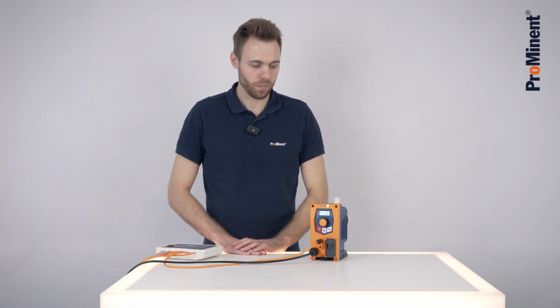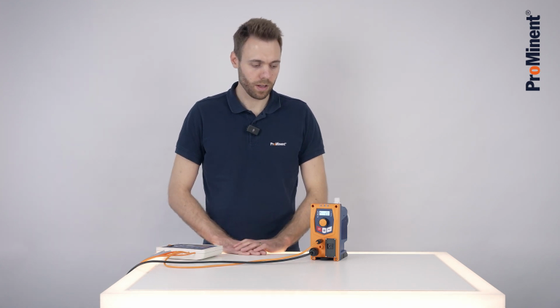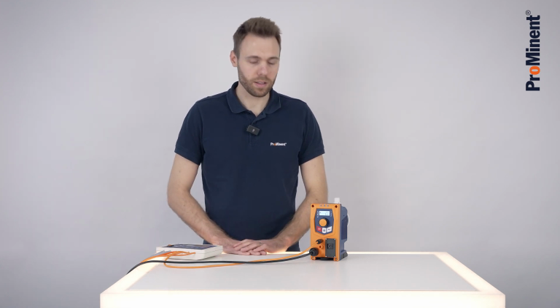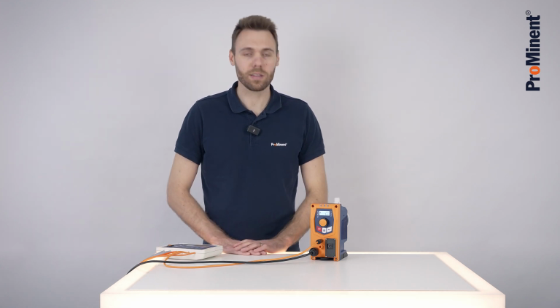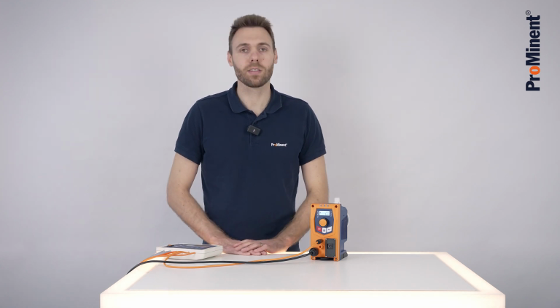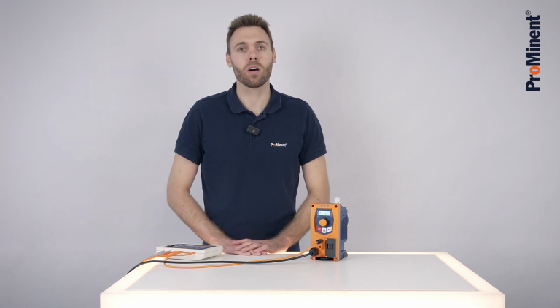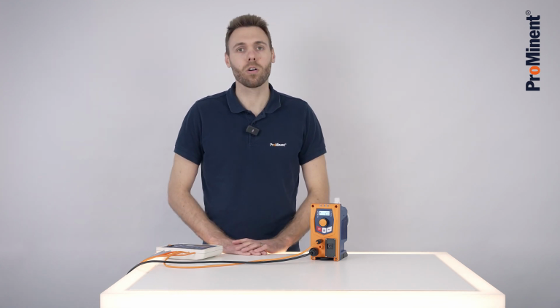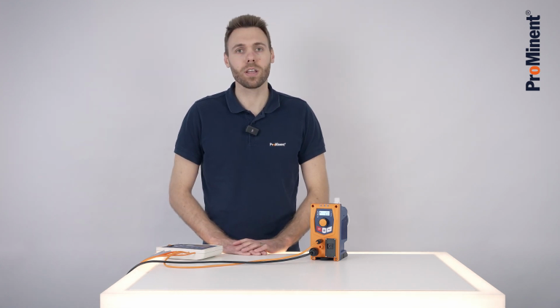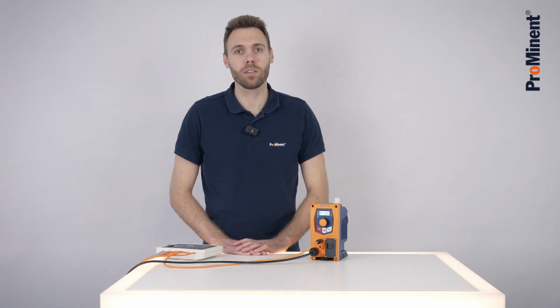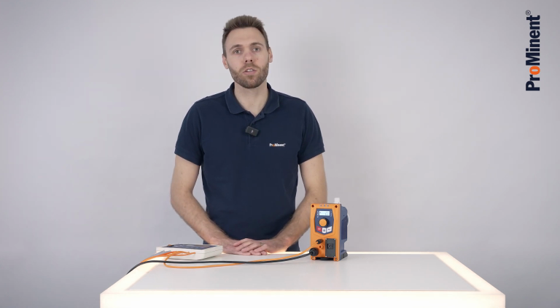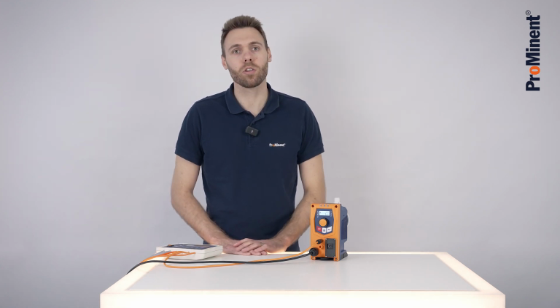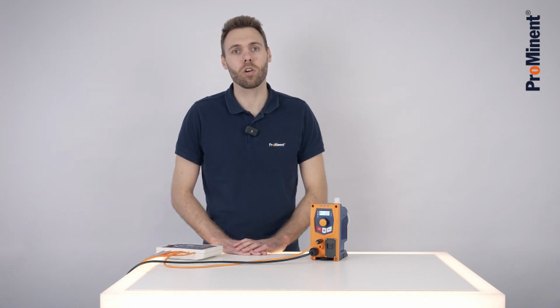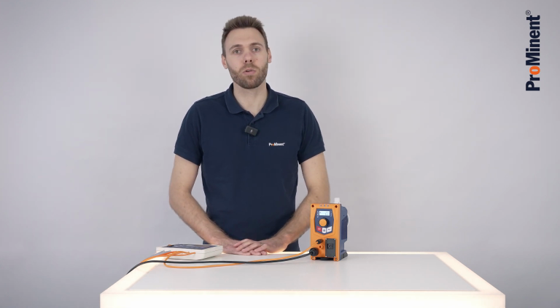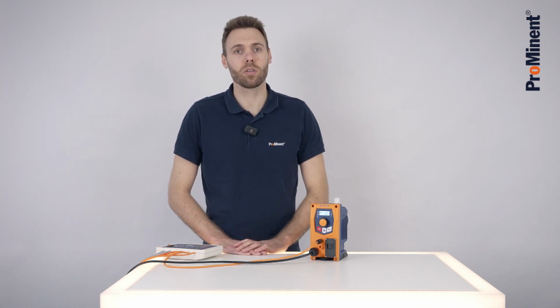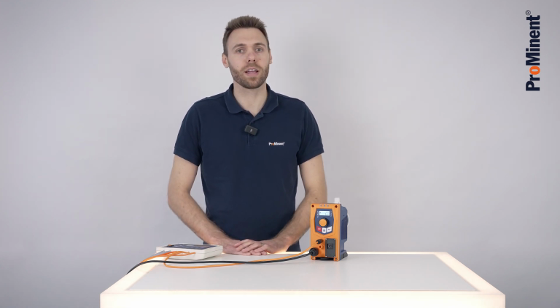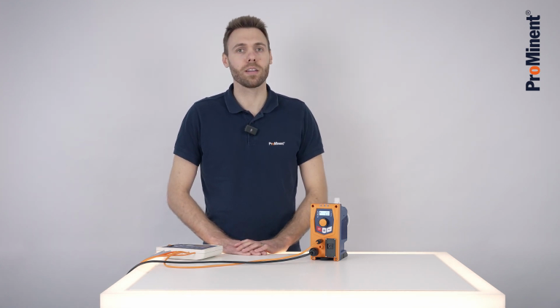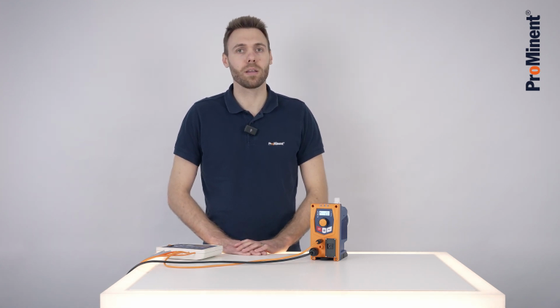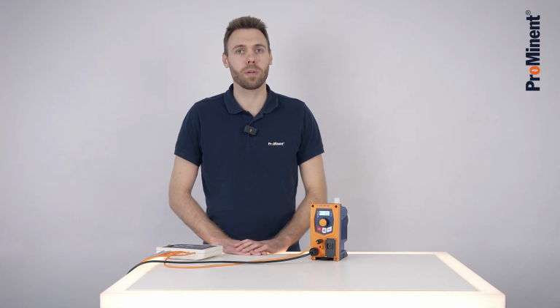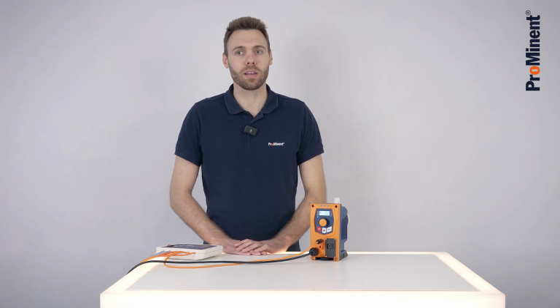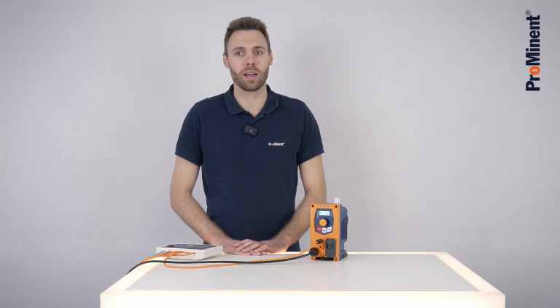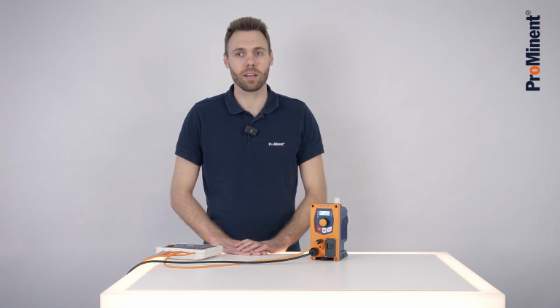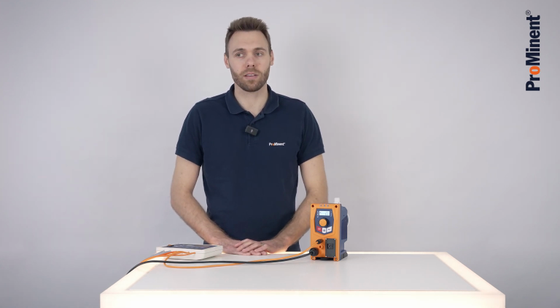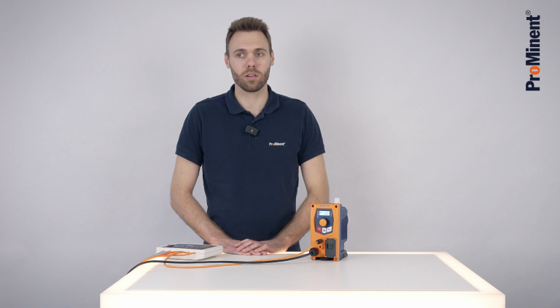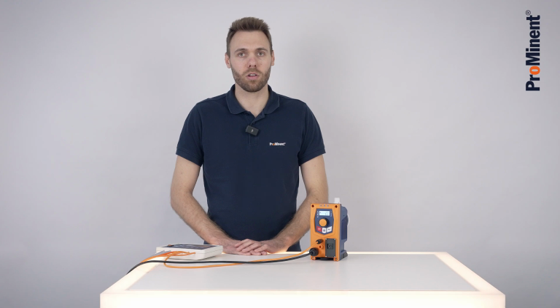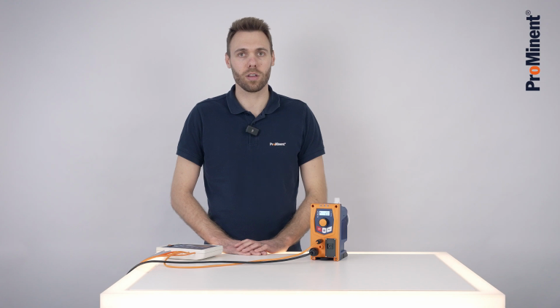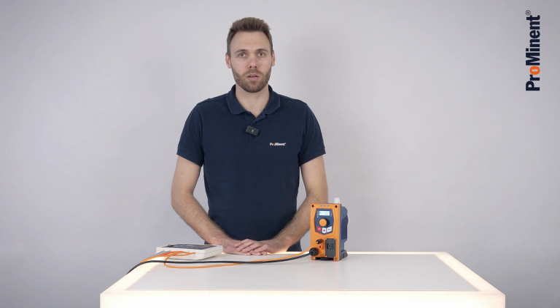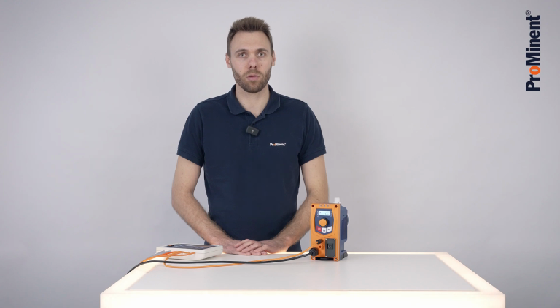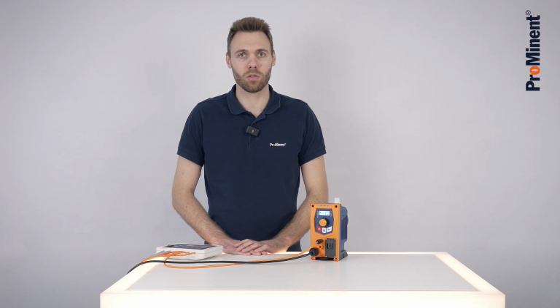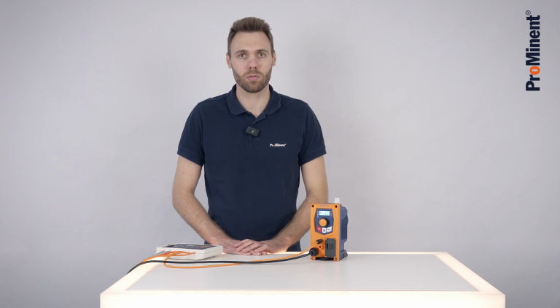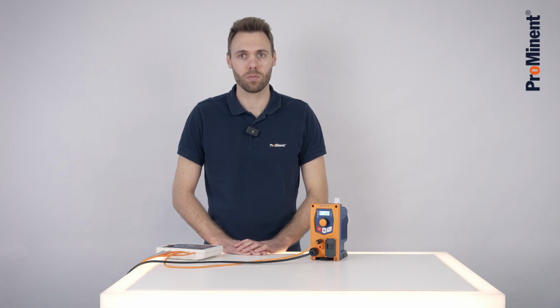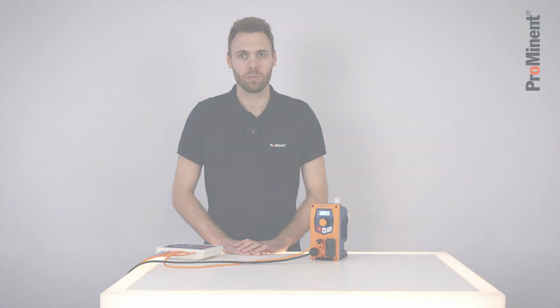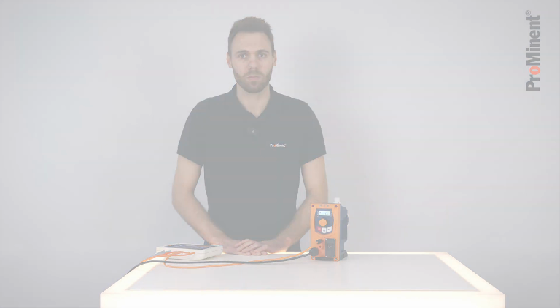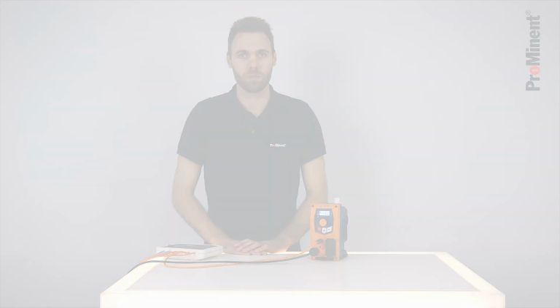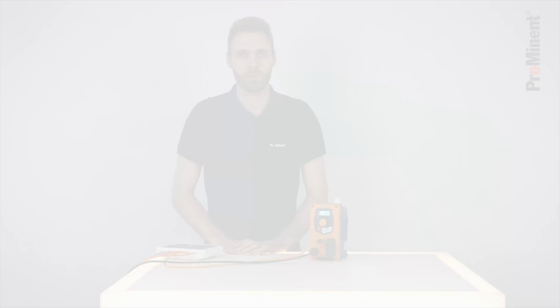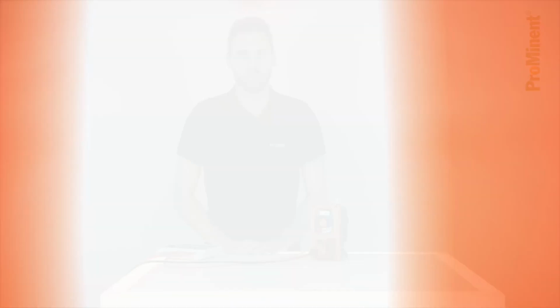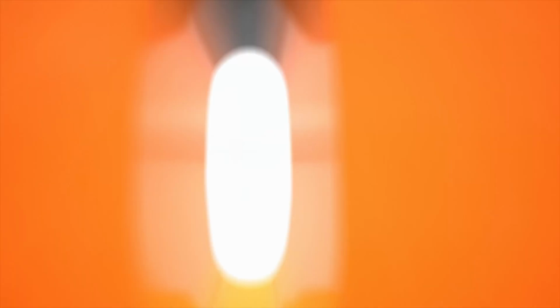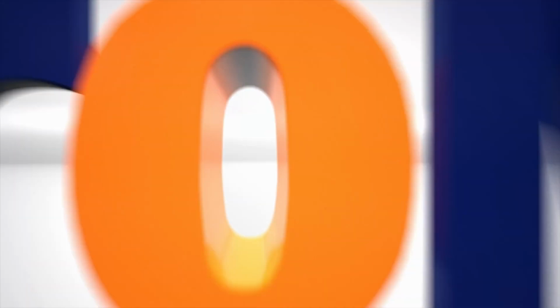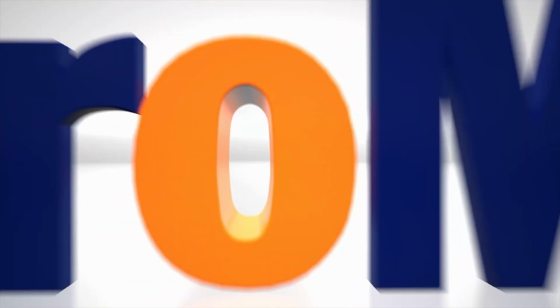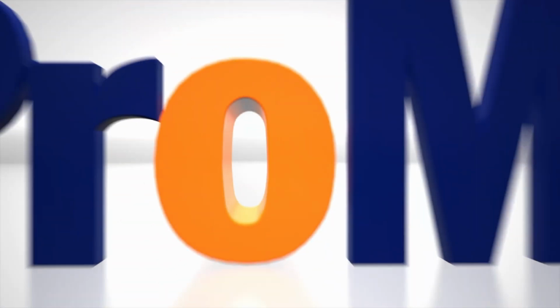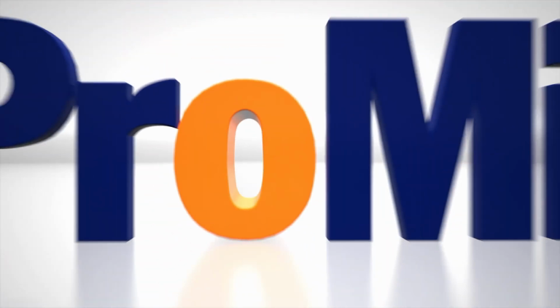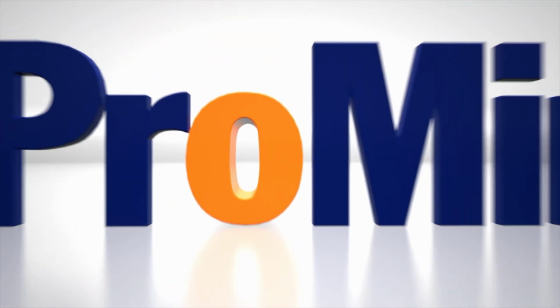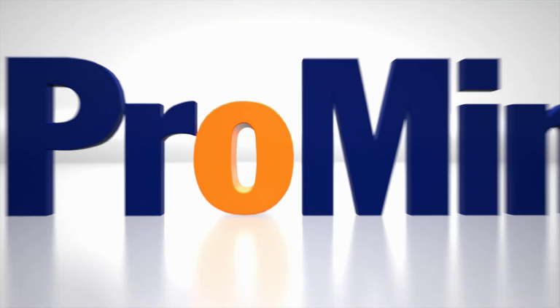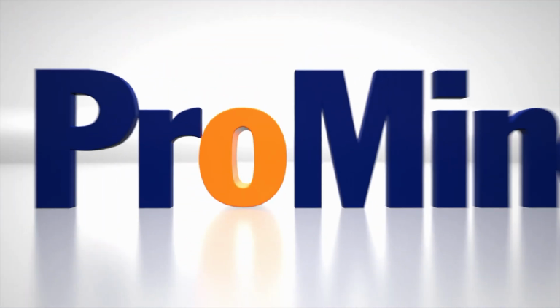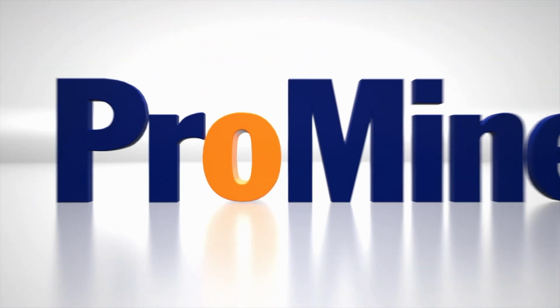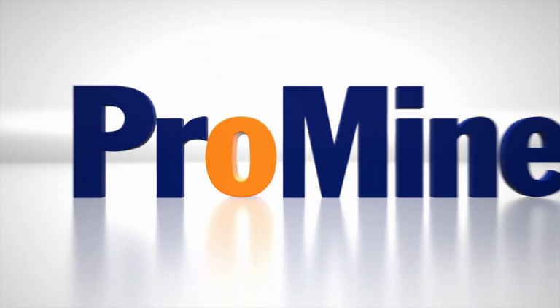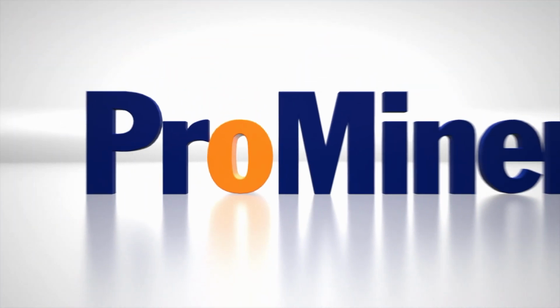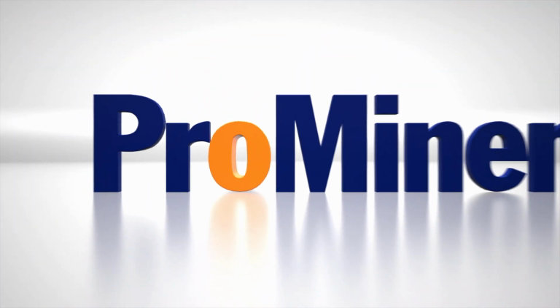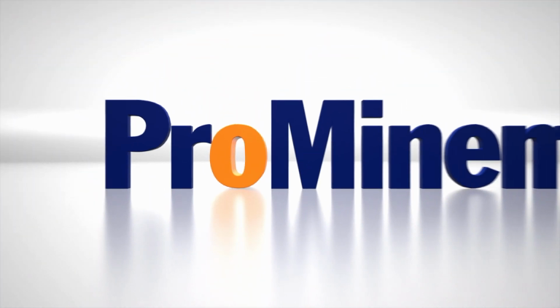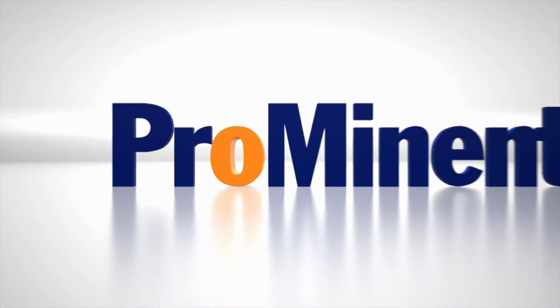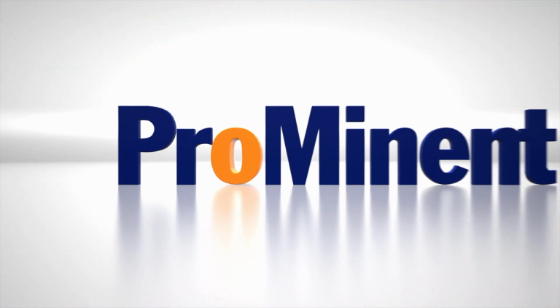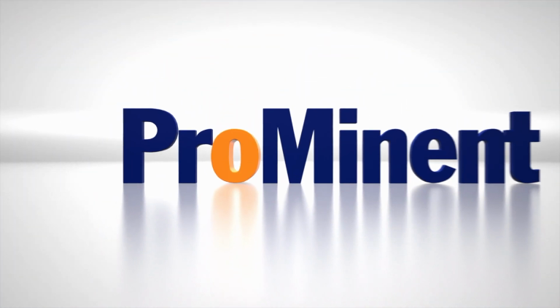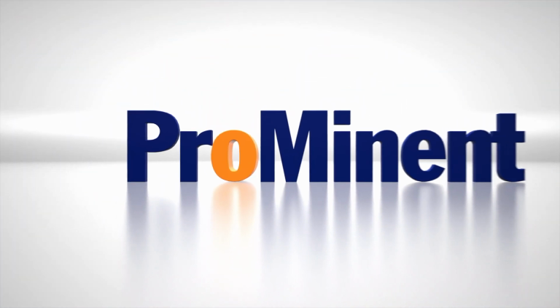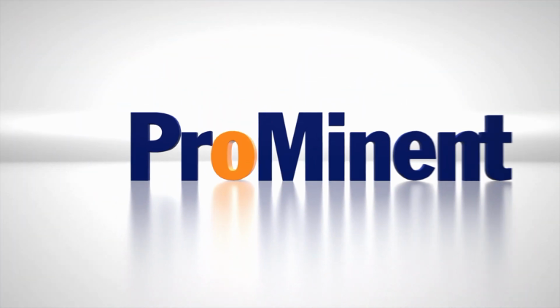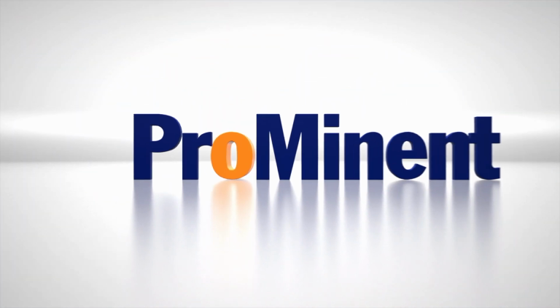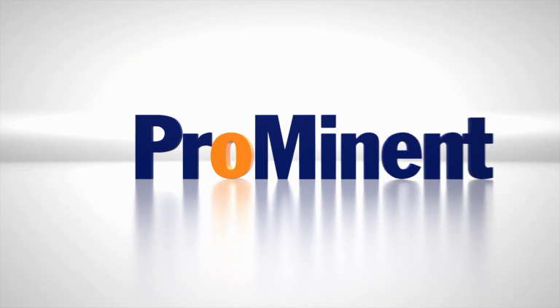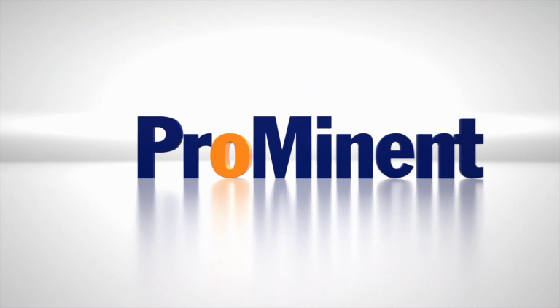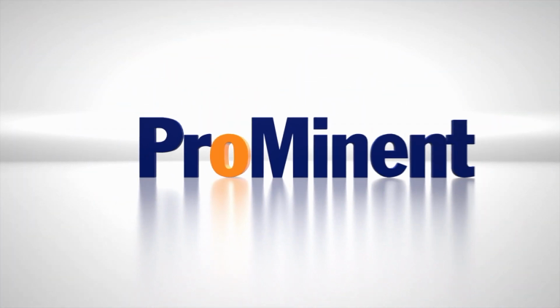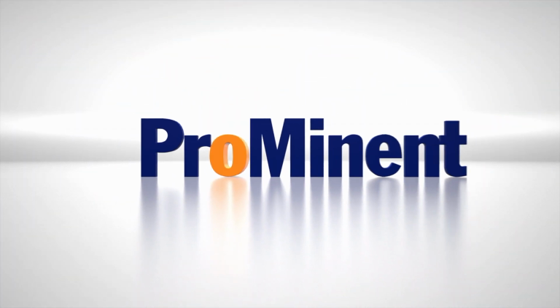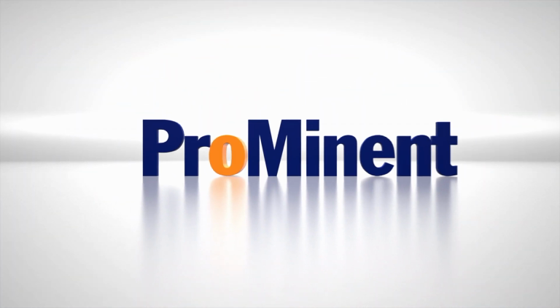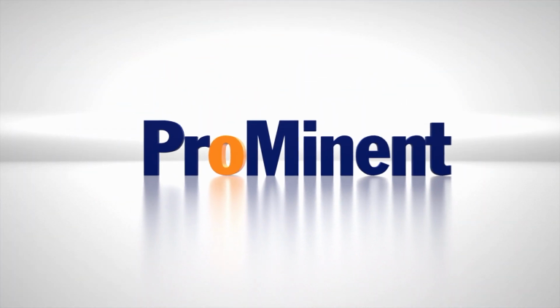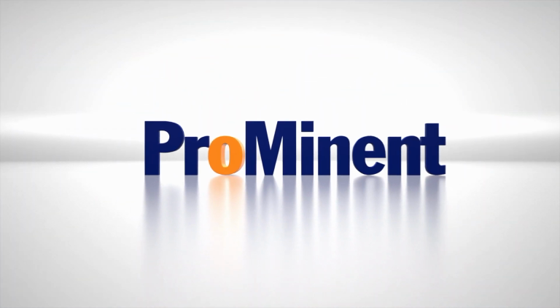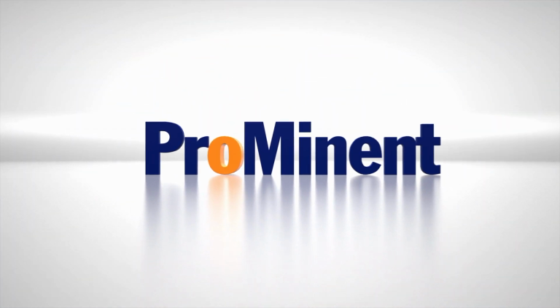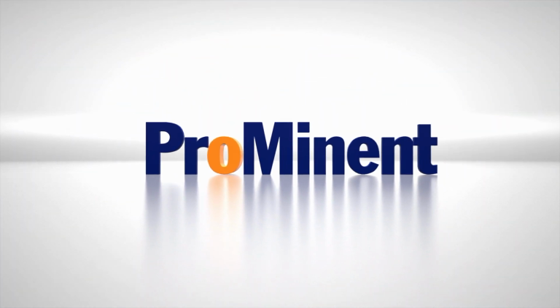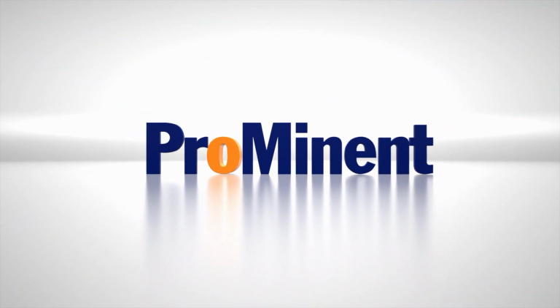This is how easy you can operate the Beta X in contact mode. Here we go.